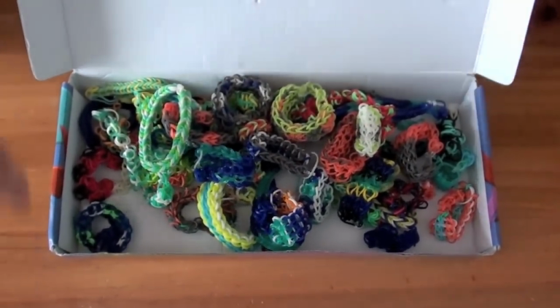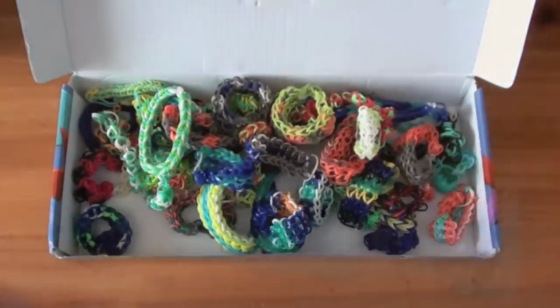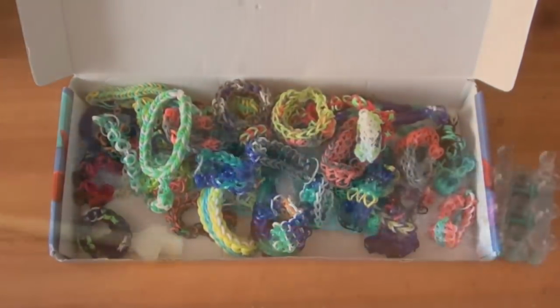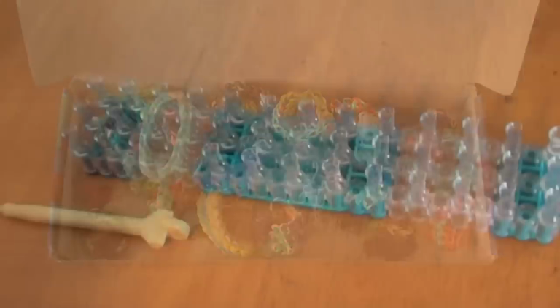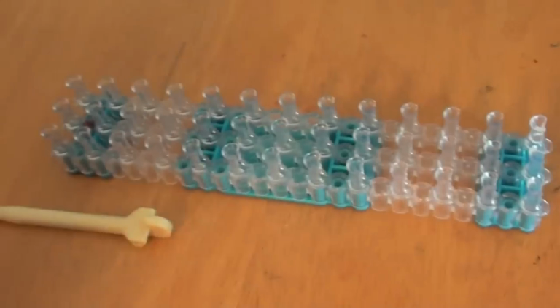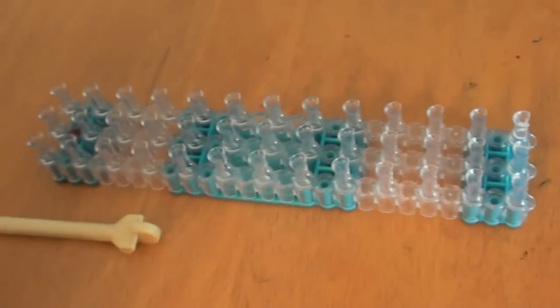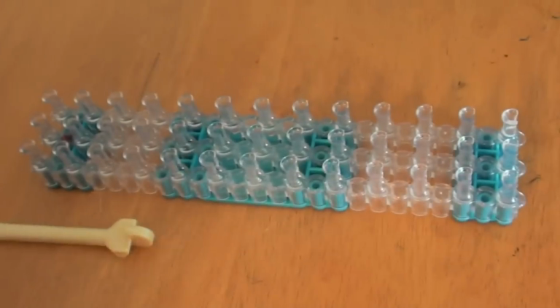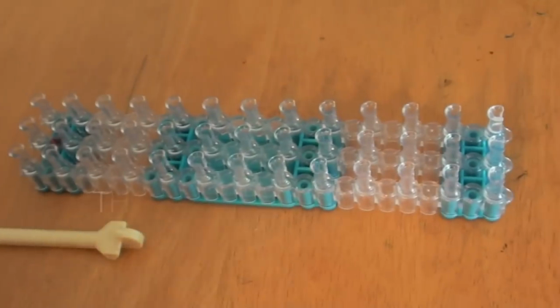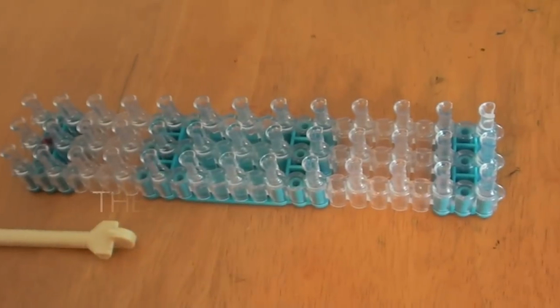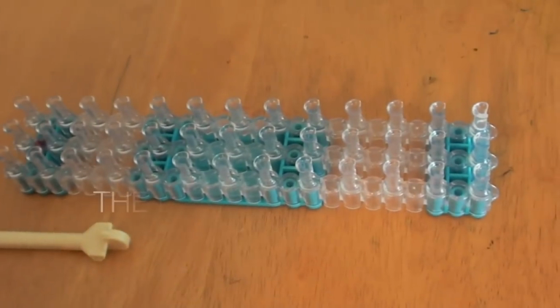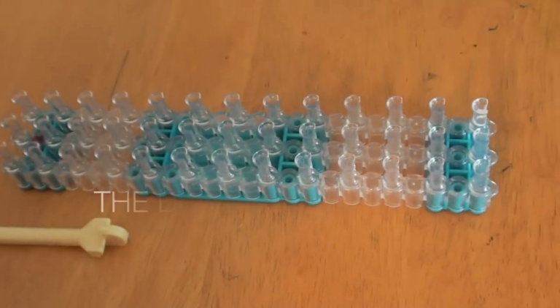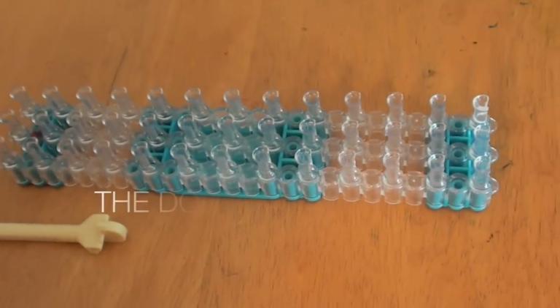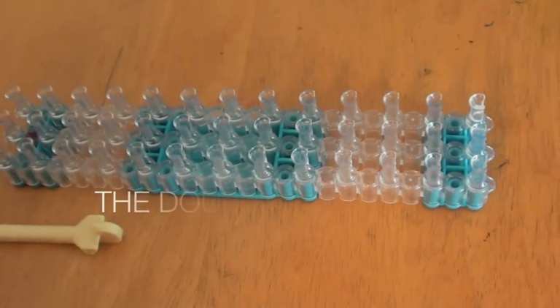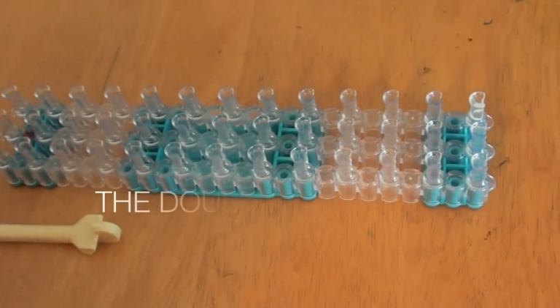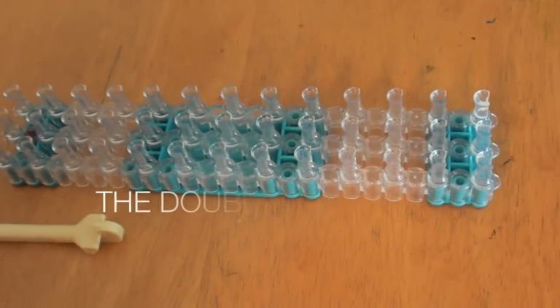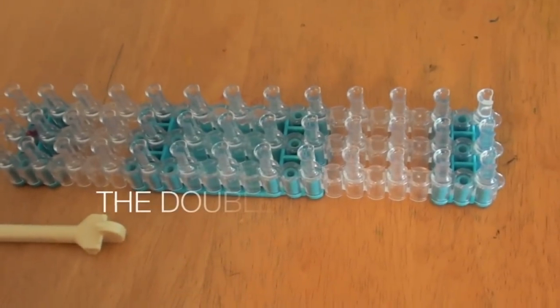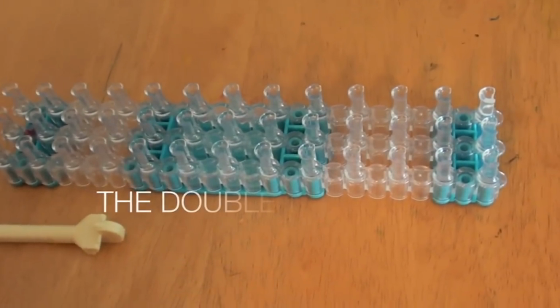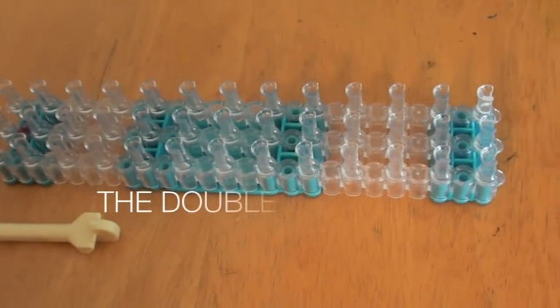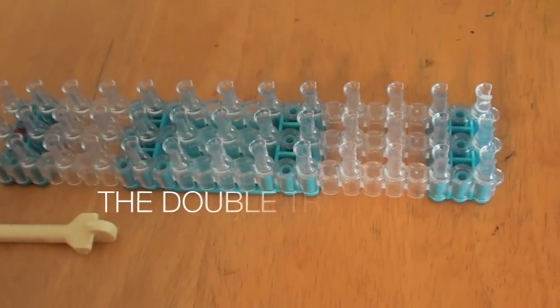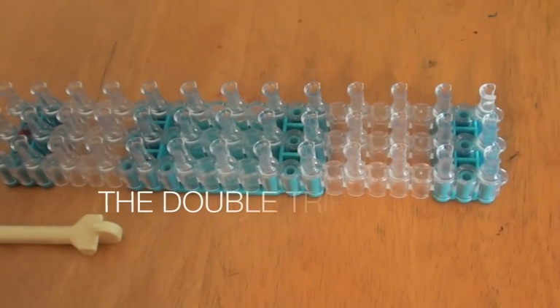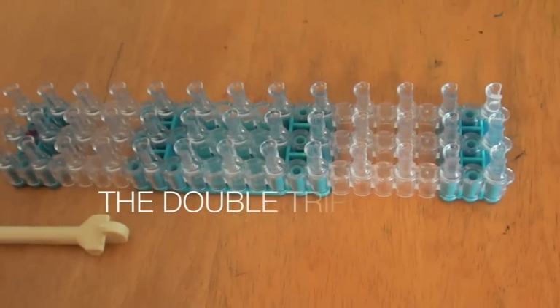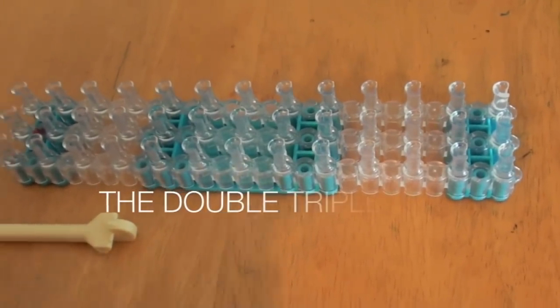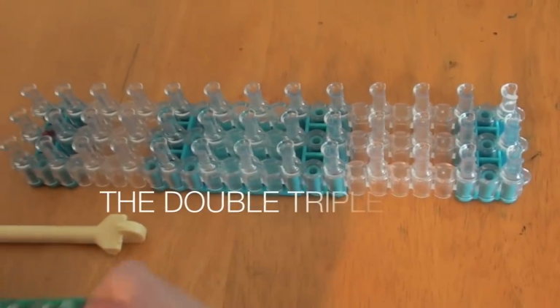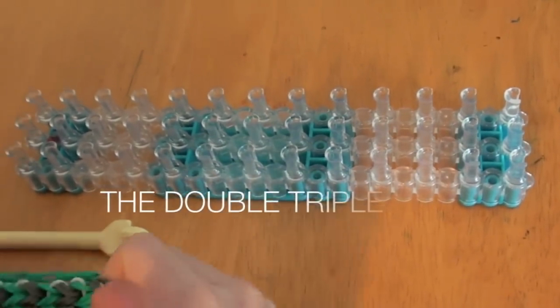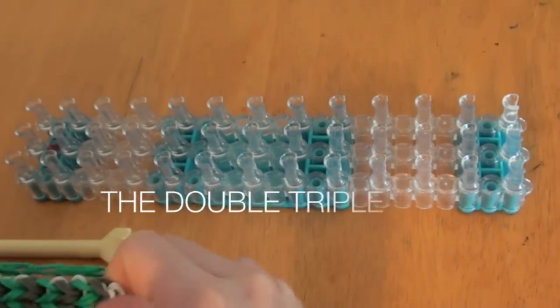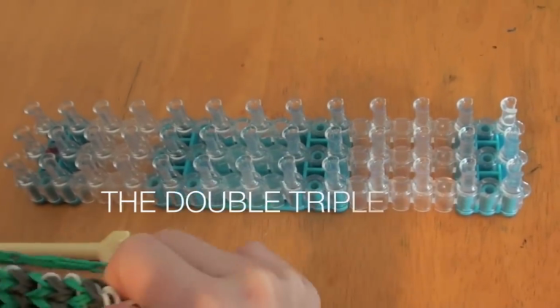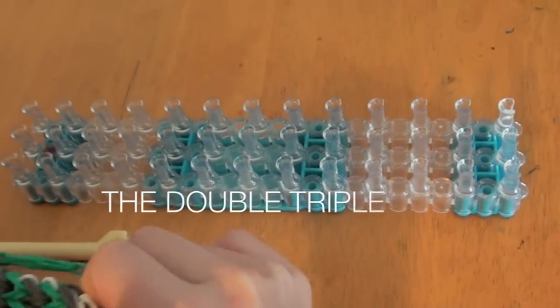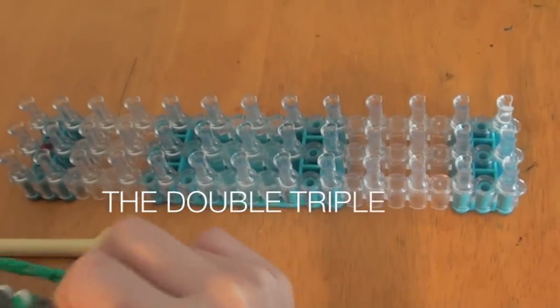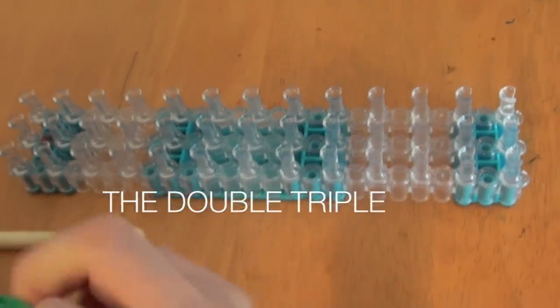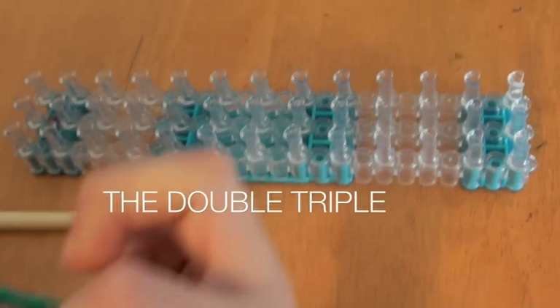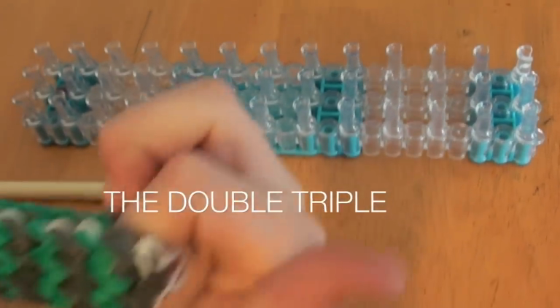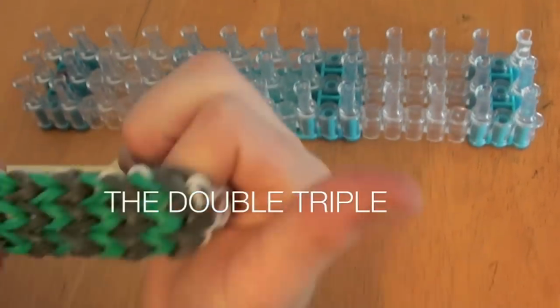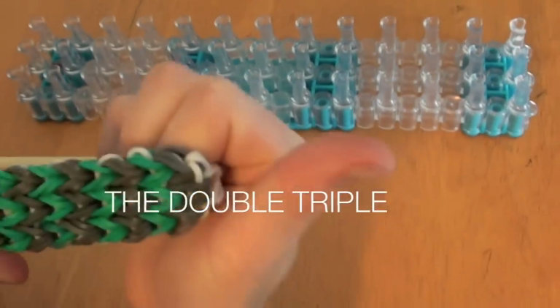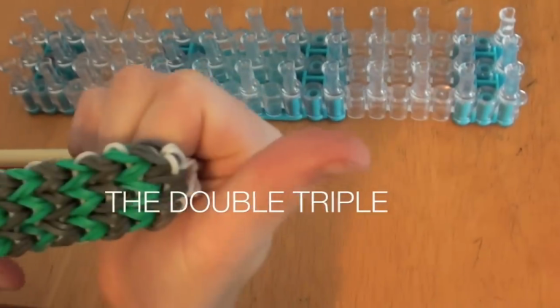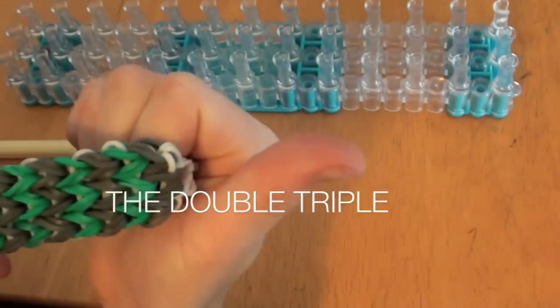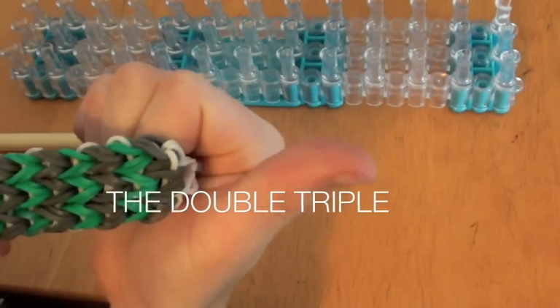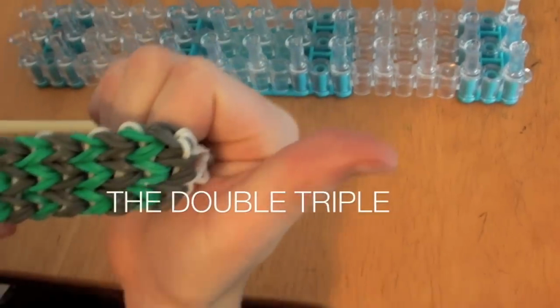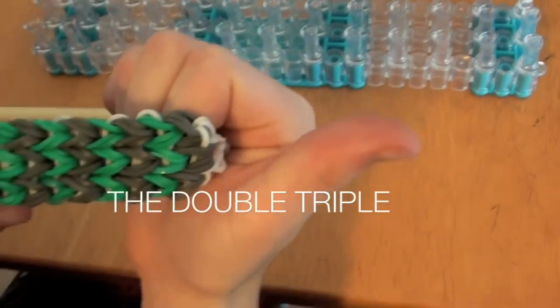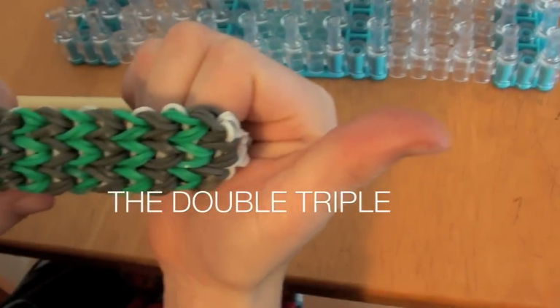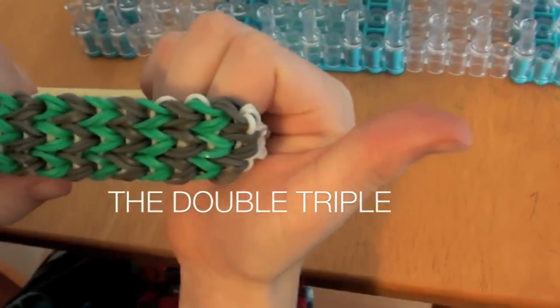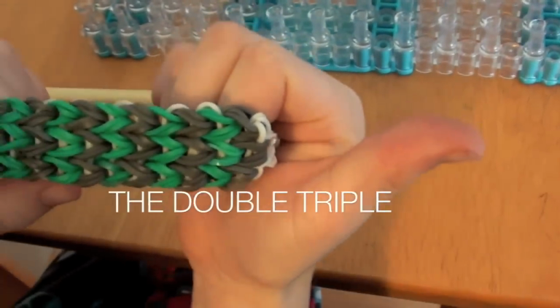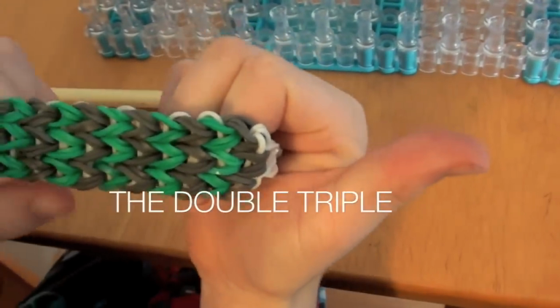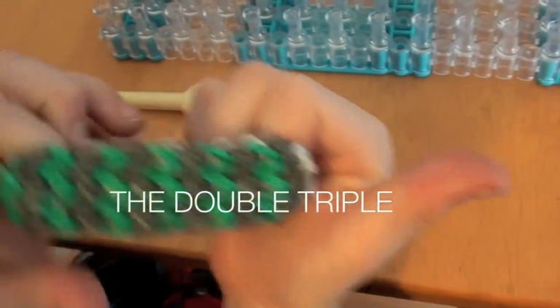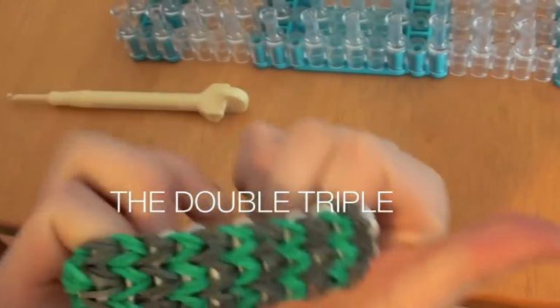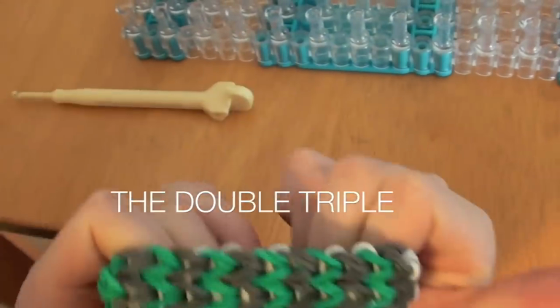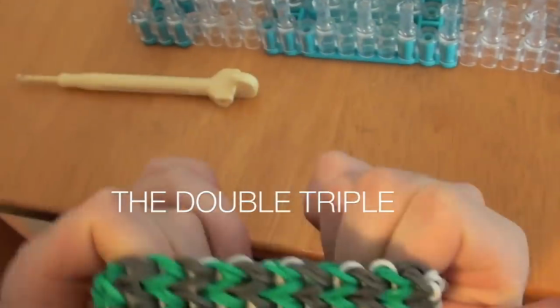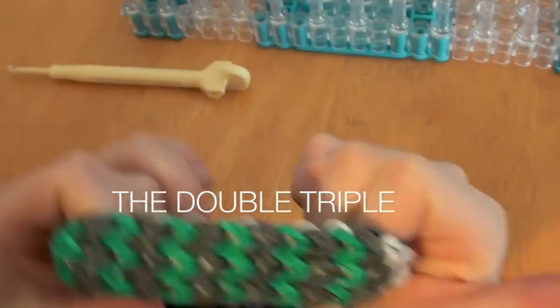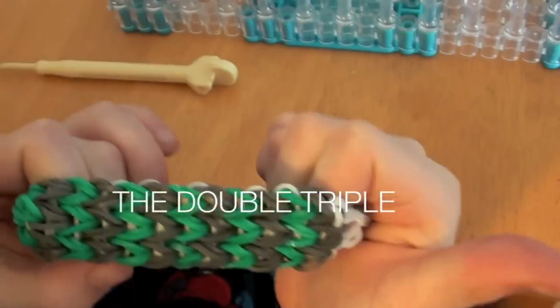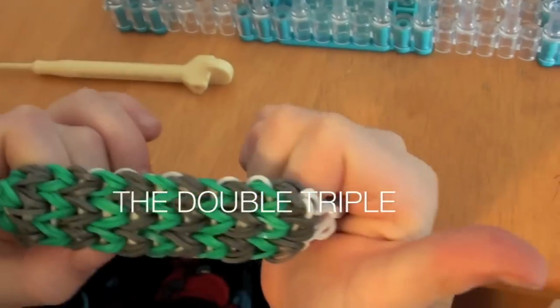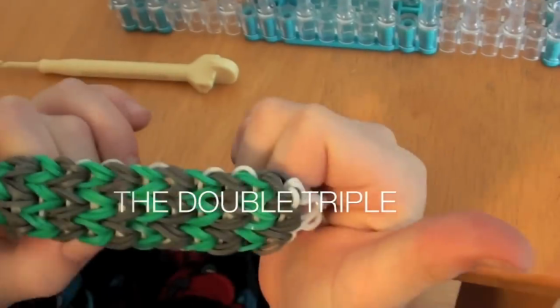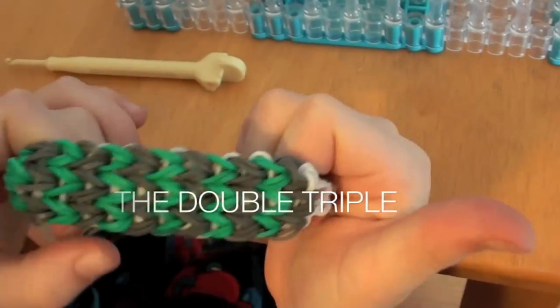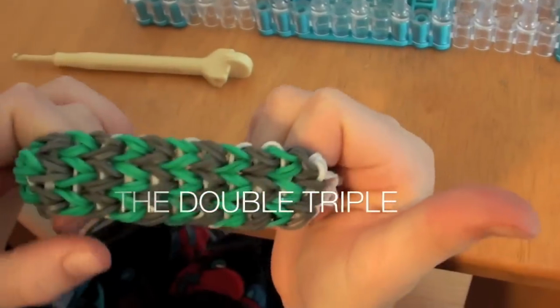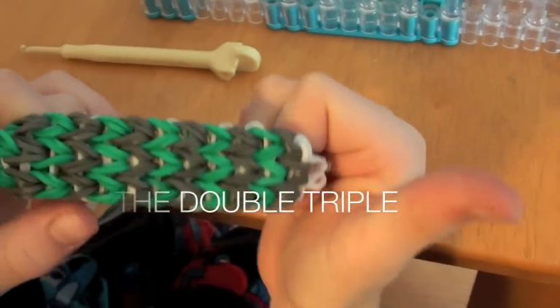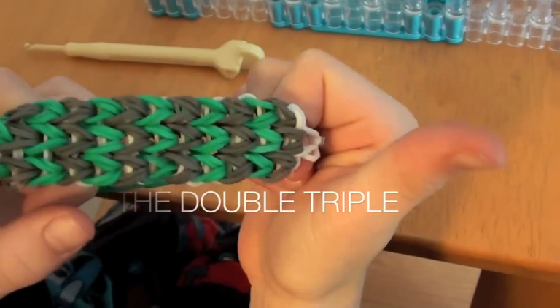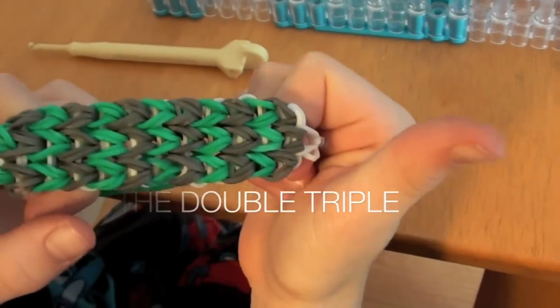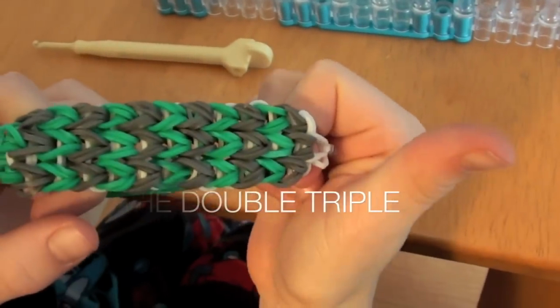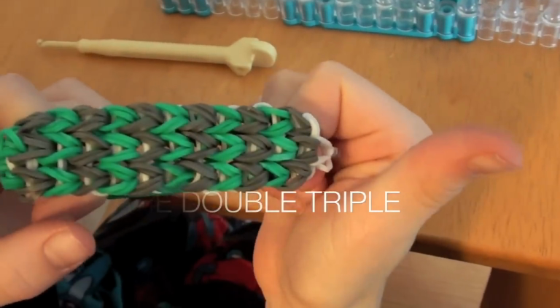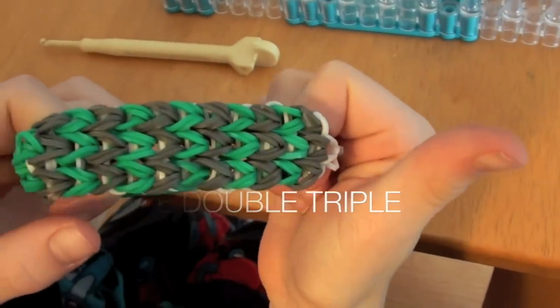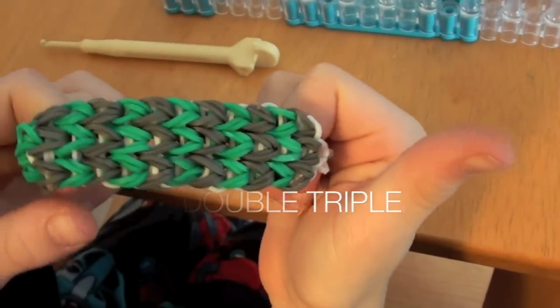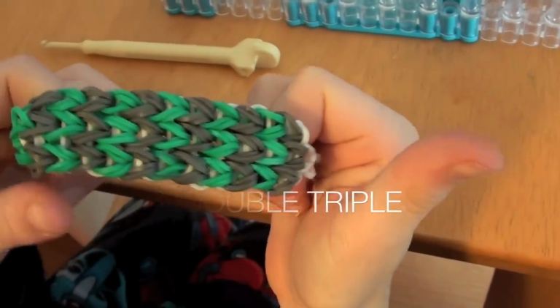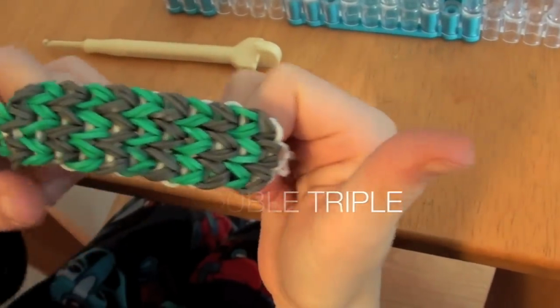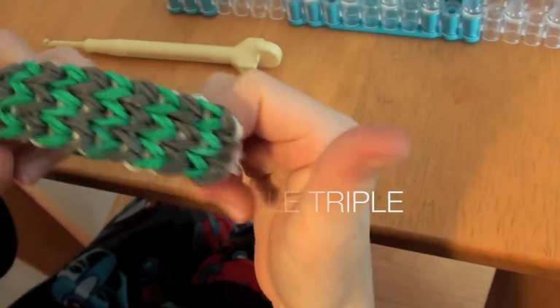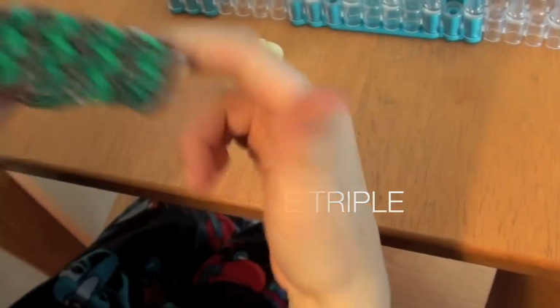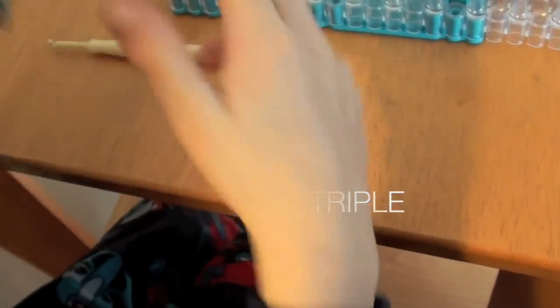Hi, I'm Nick, and this is the double triple bracelet. I'm going to show you how to make it.